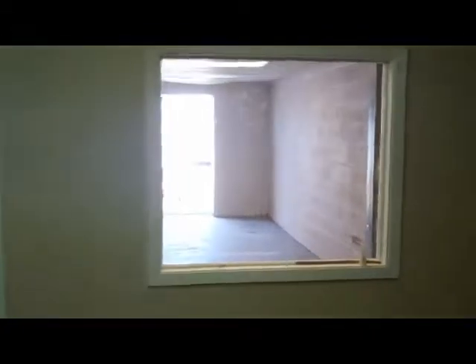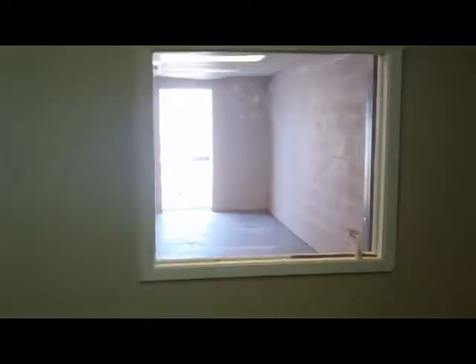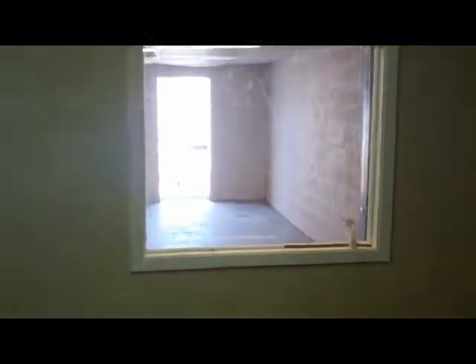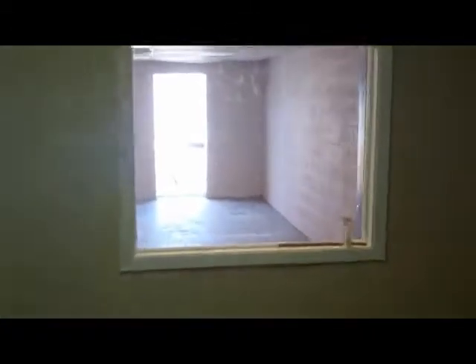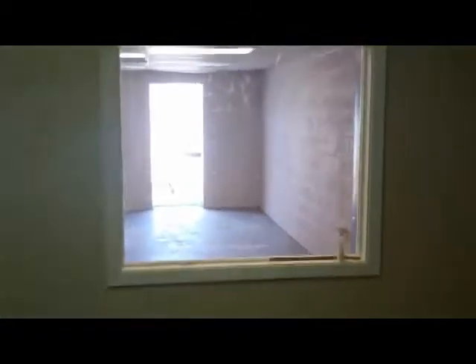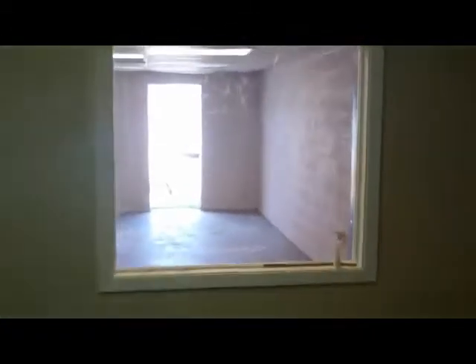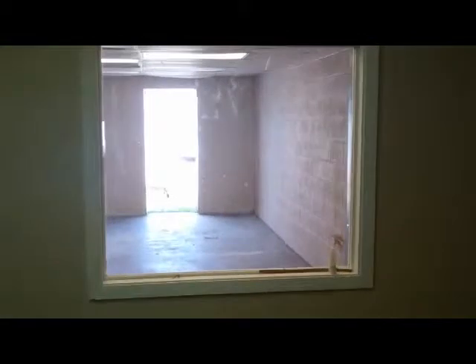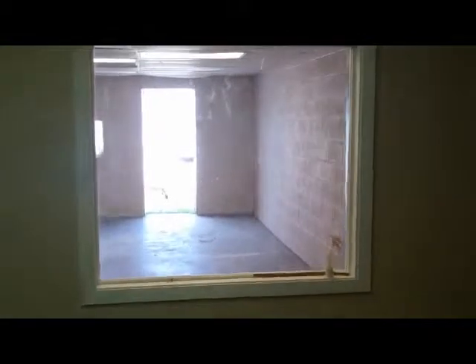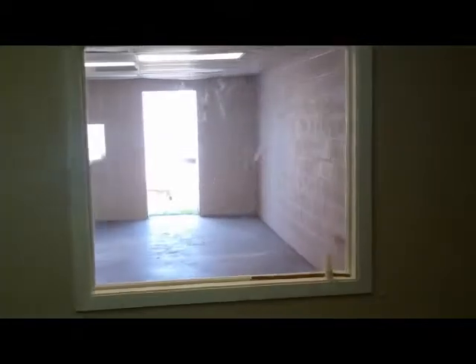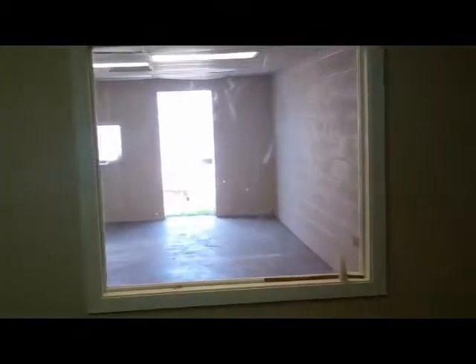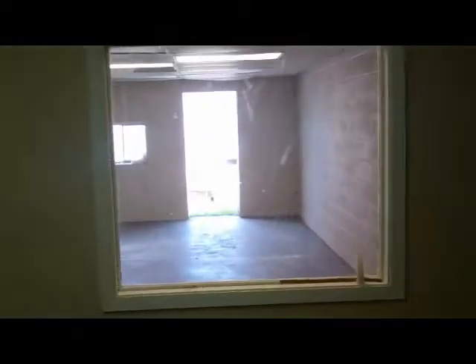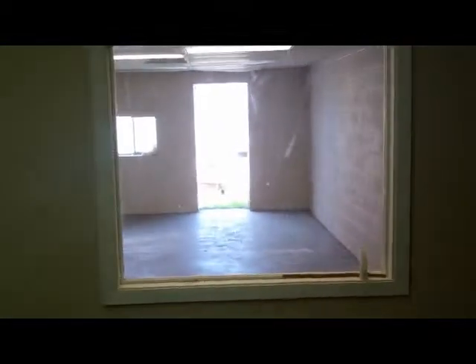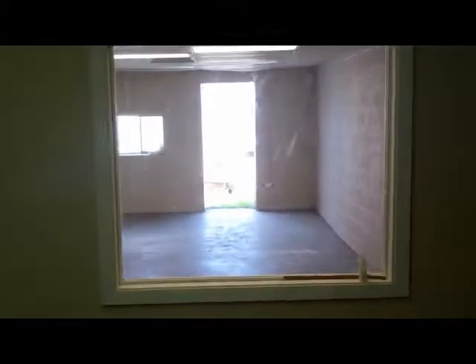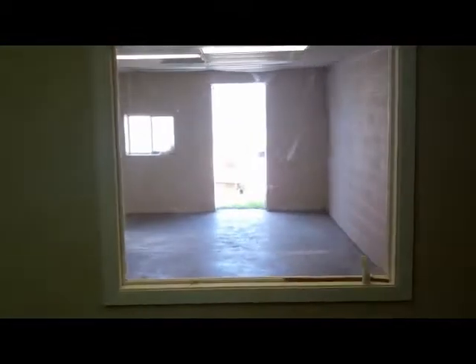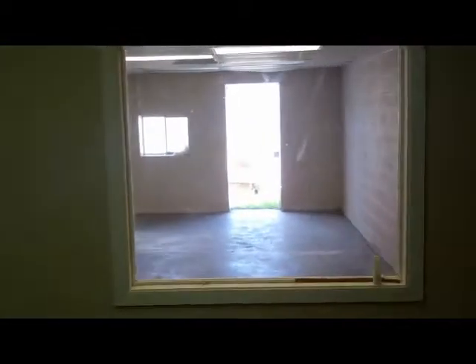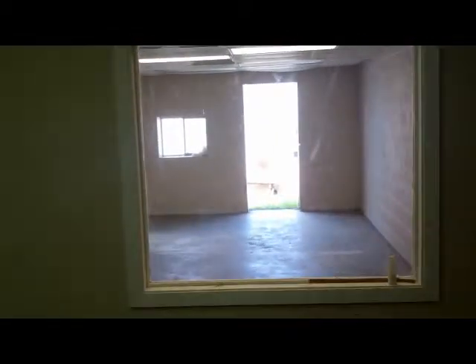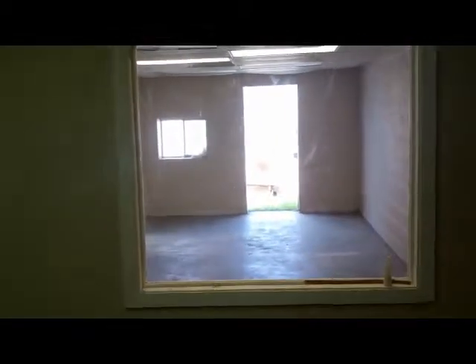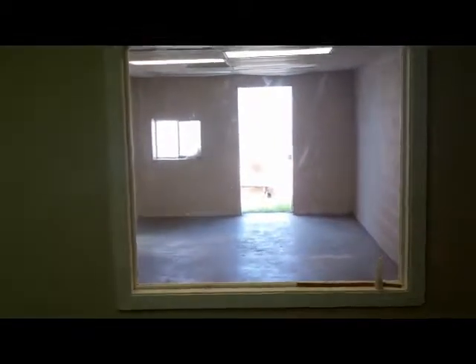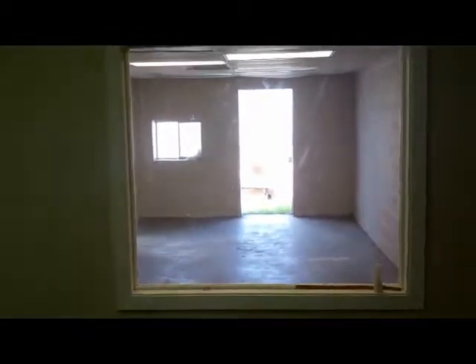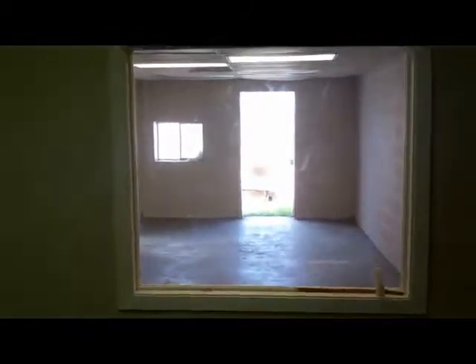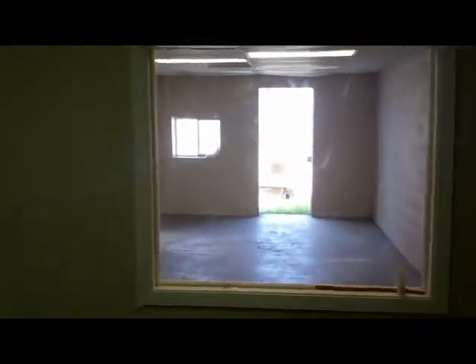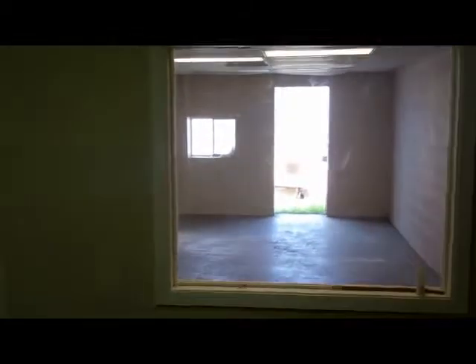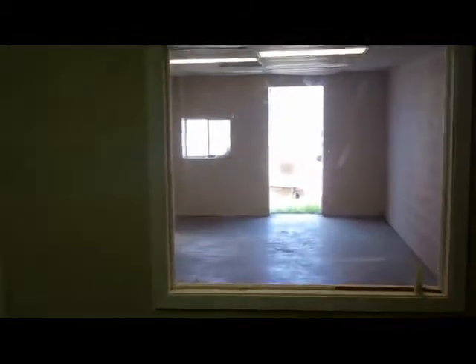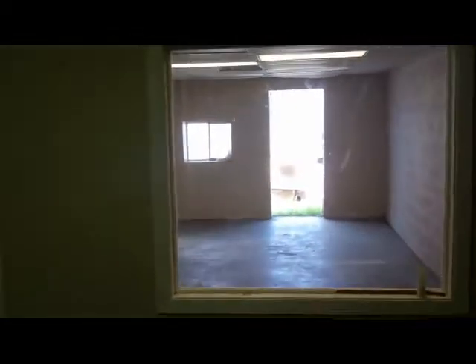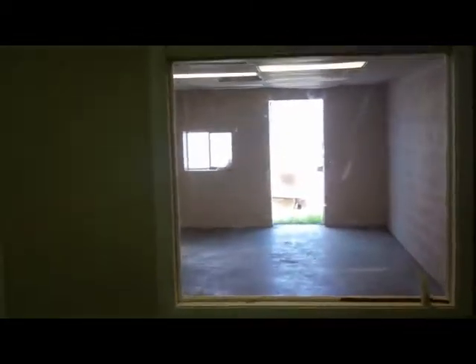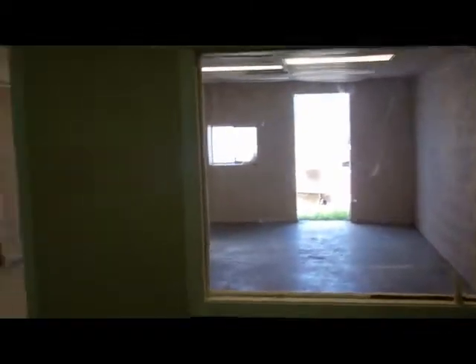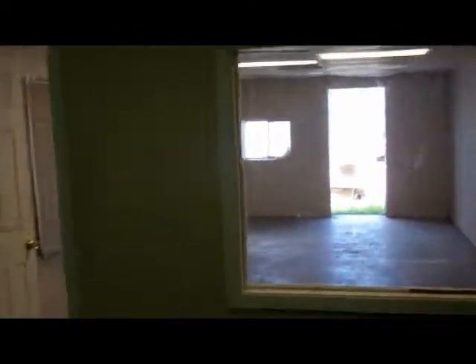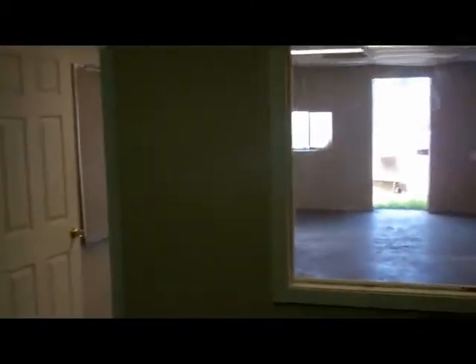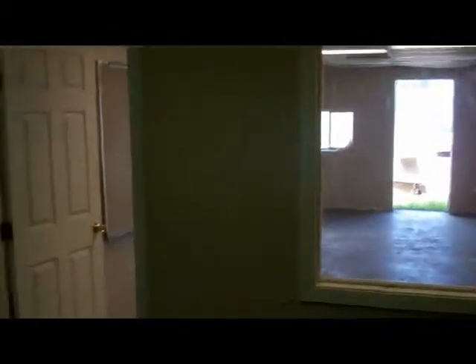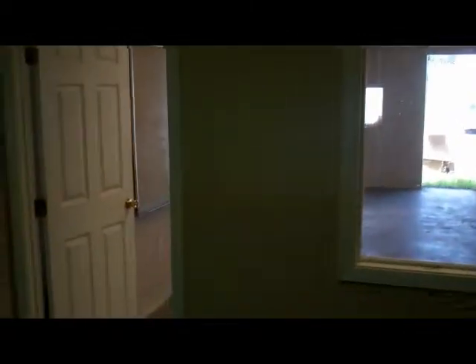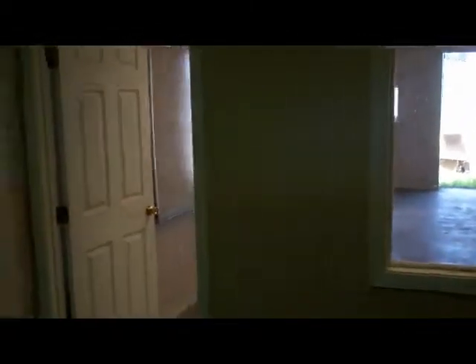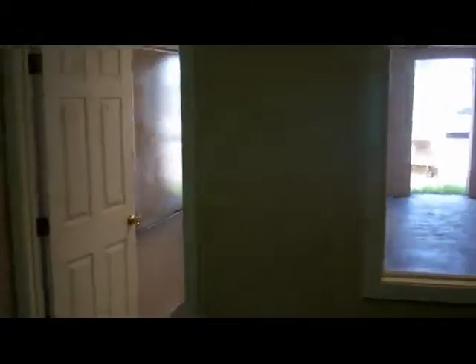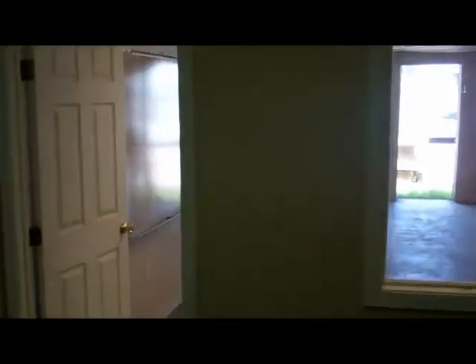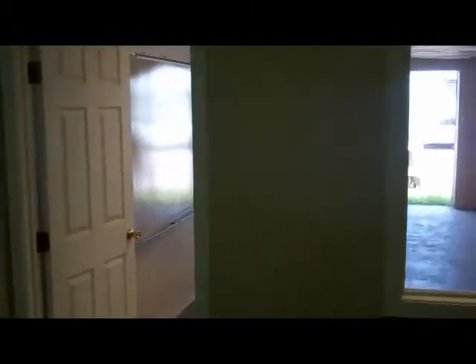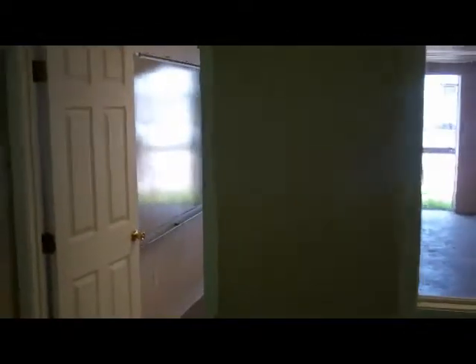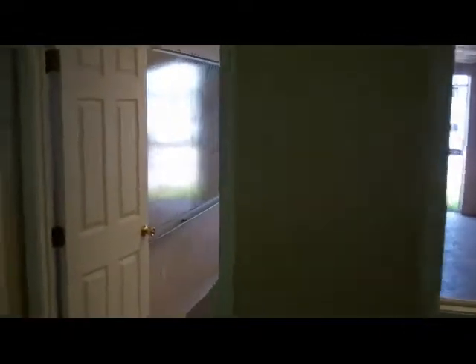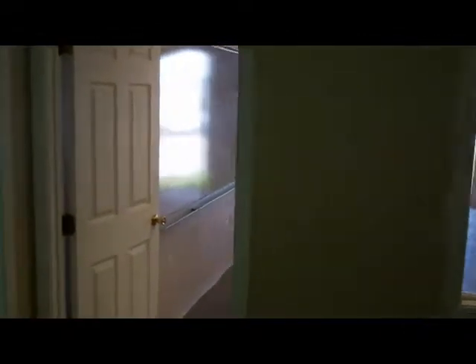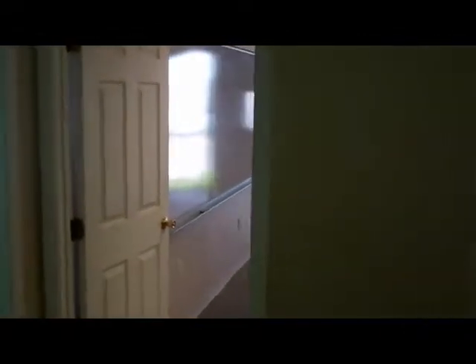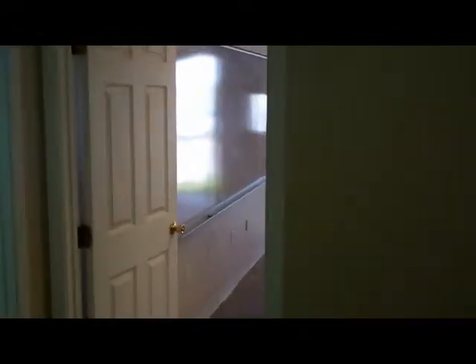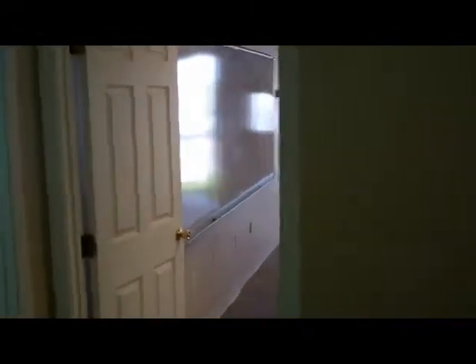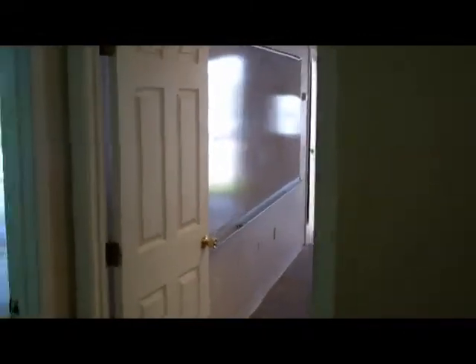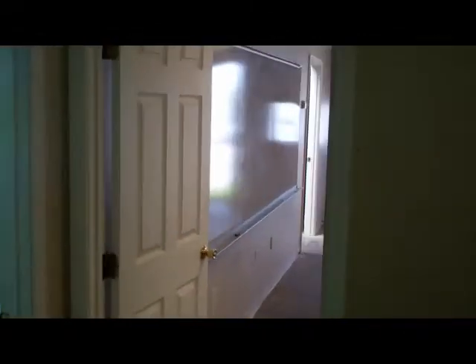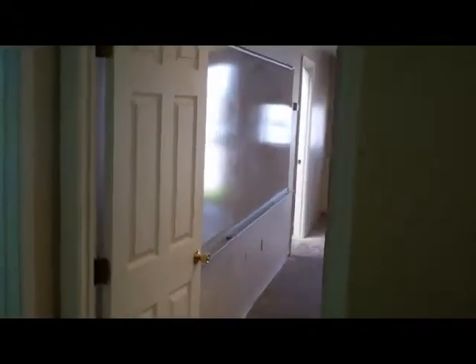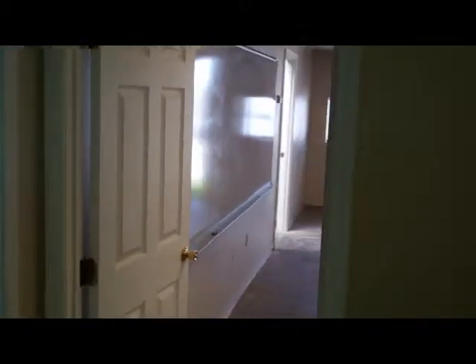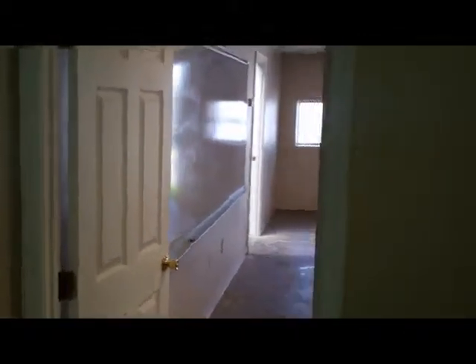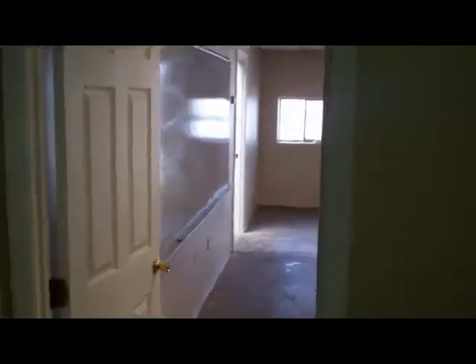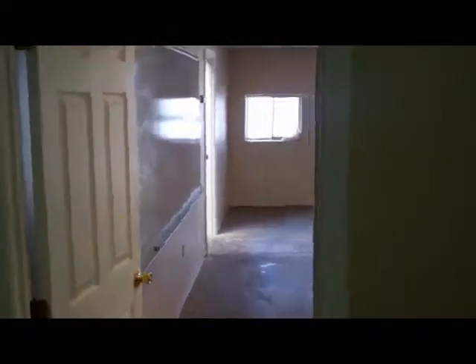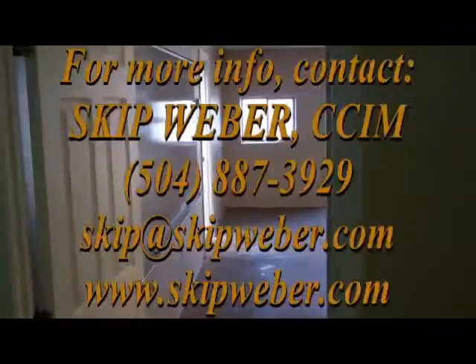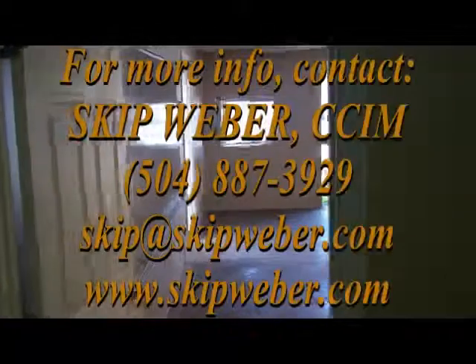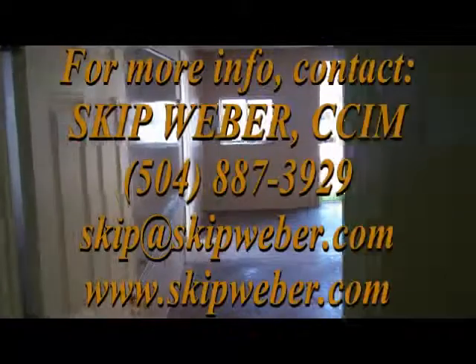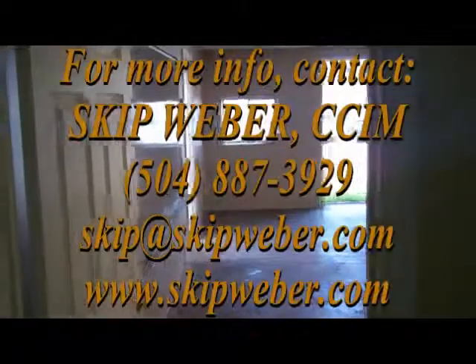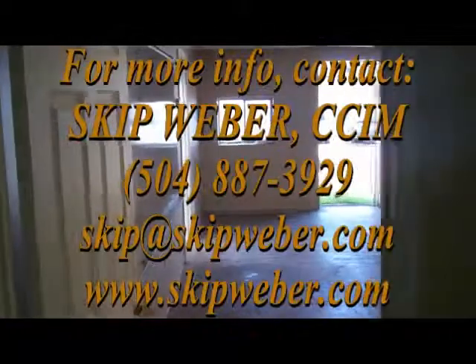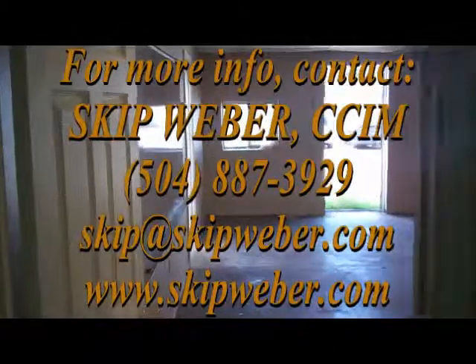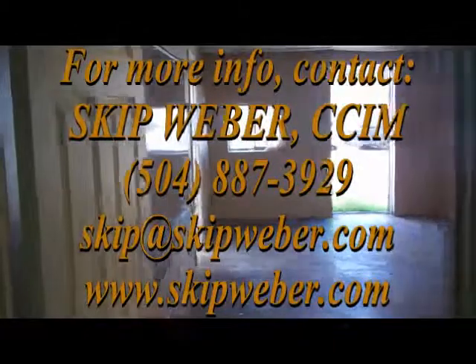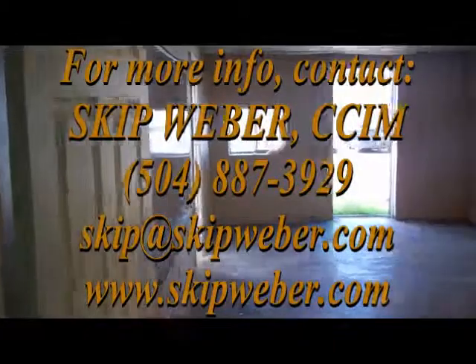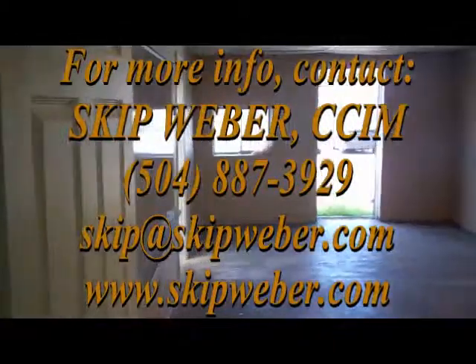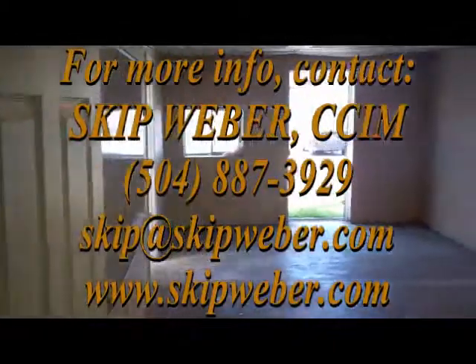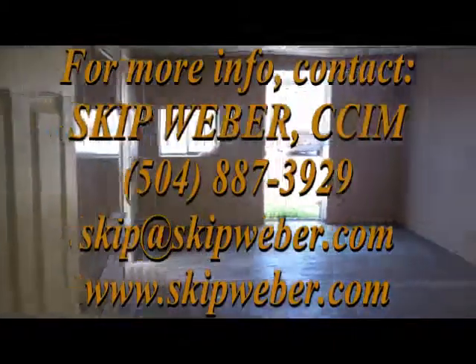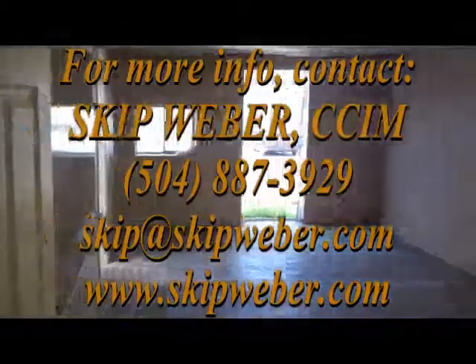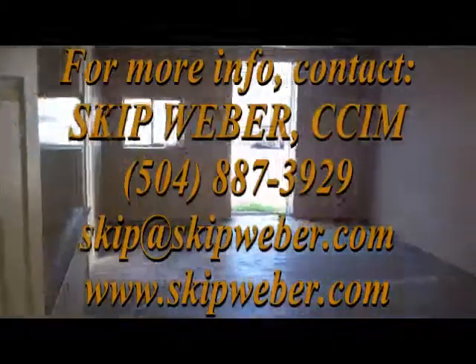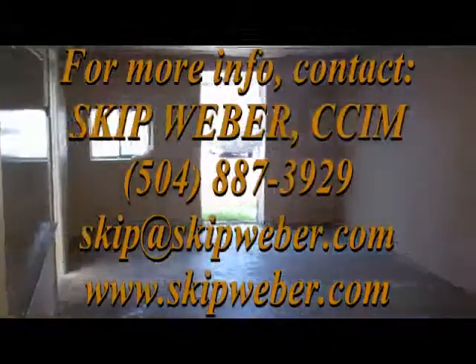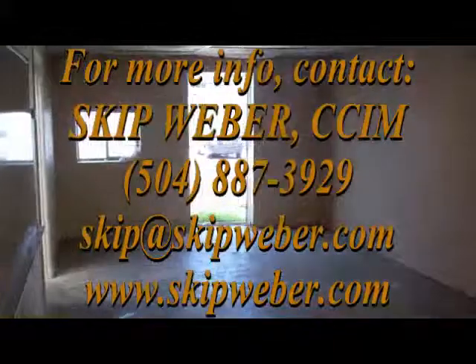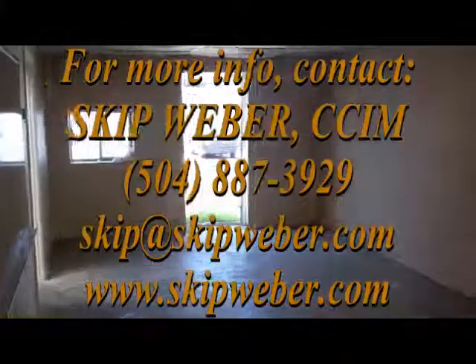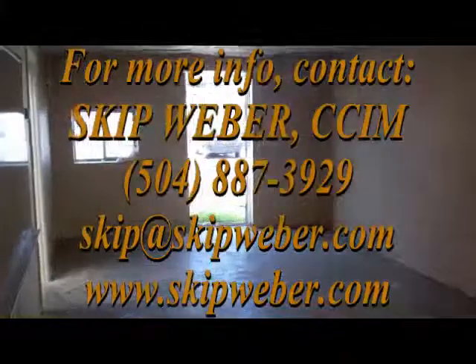Come see us at 3232 27th Street, right off of Causeway Boulevard in Metairie.